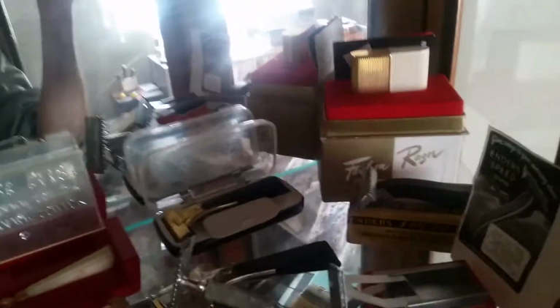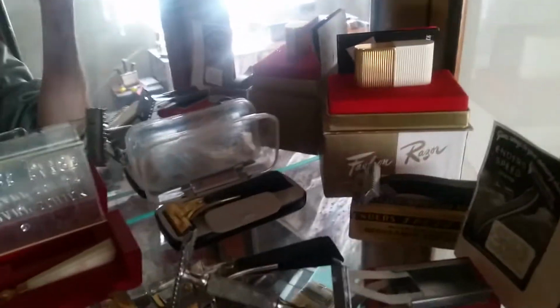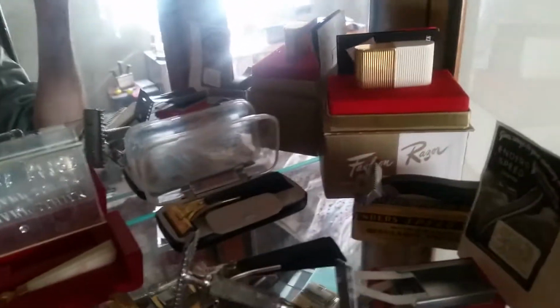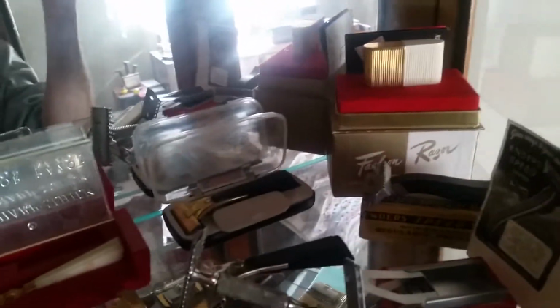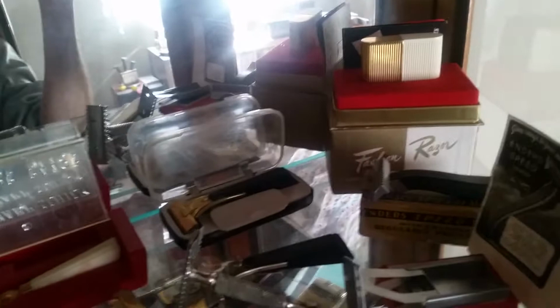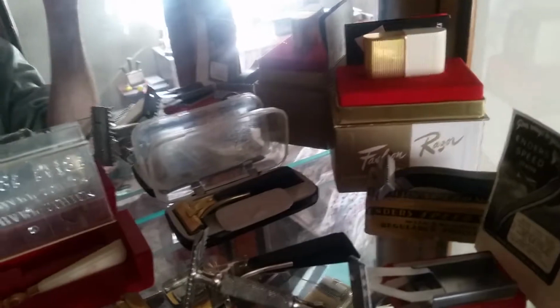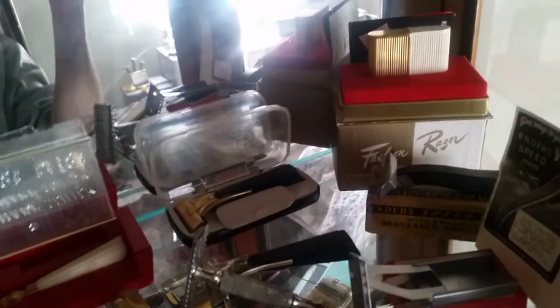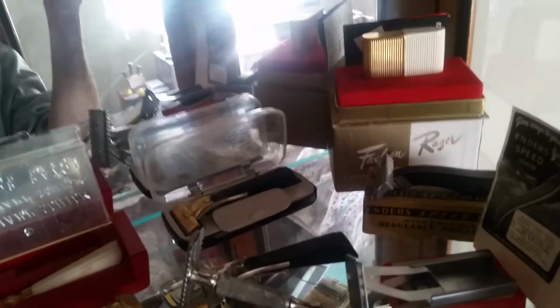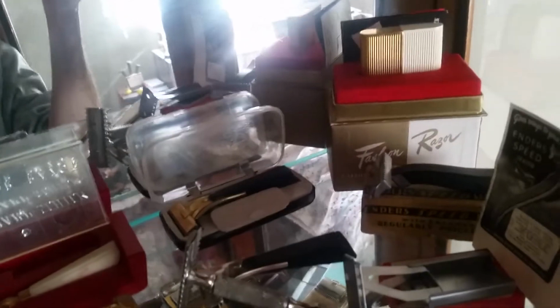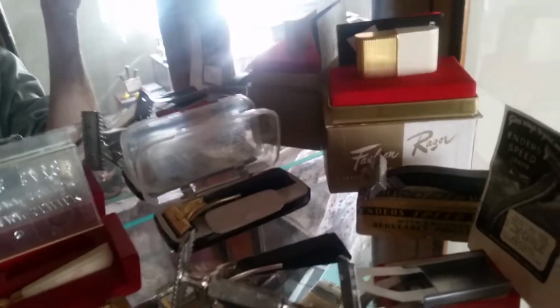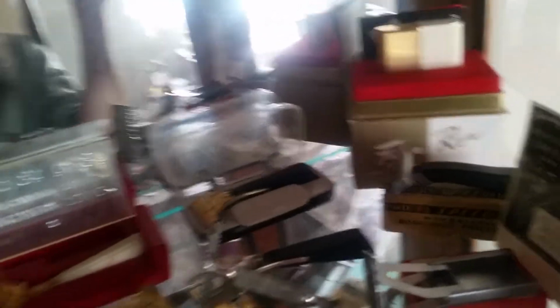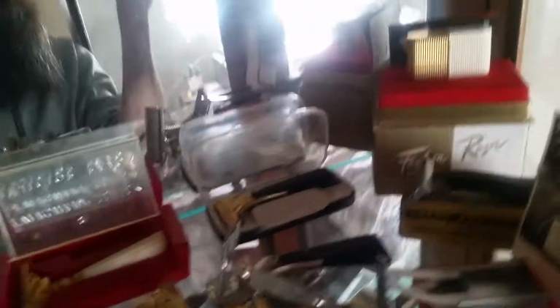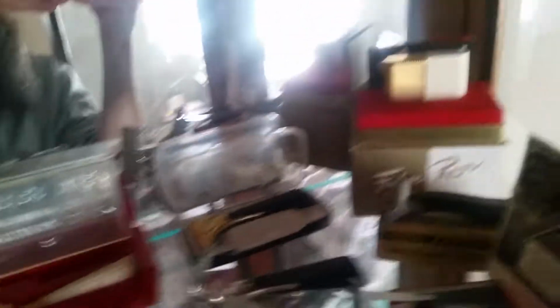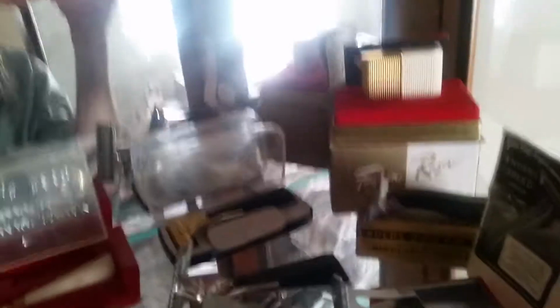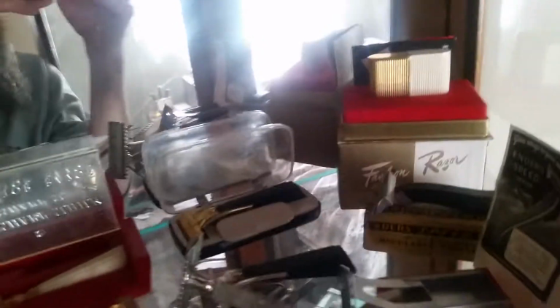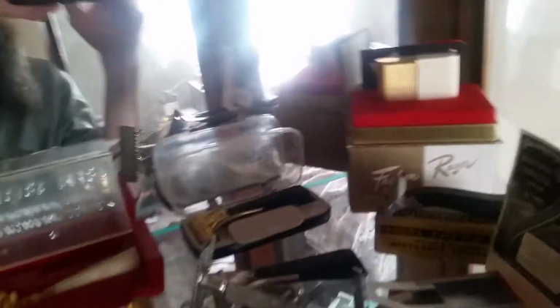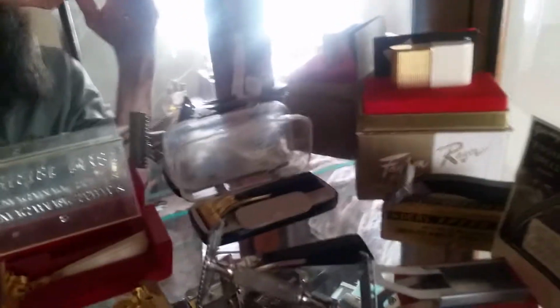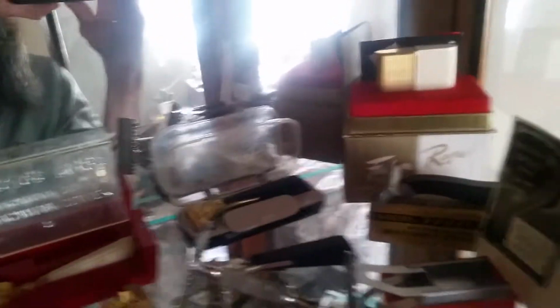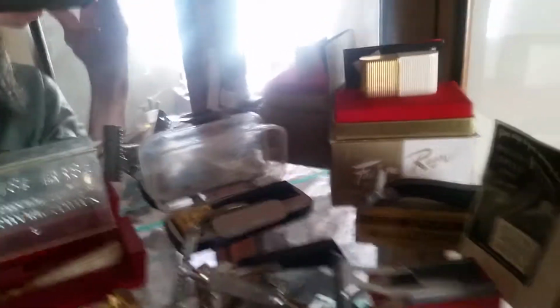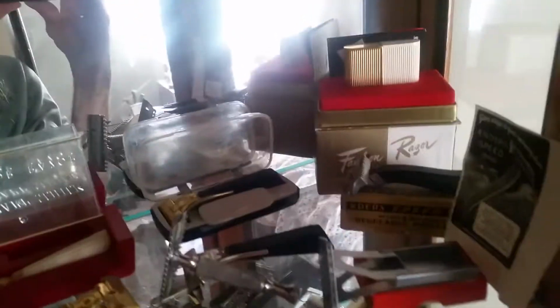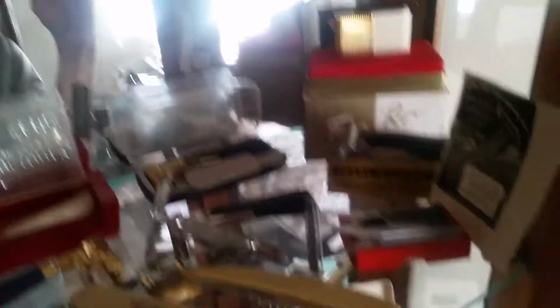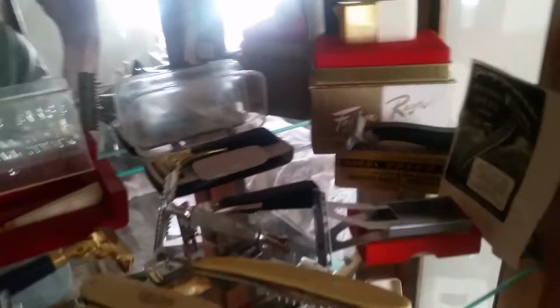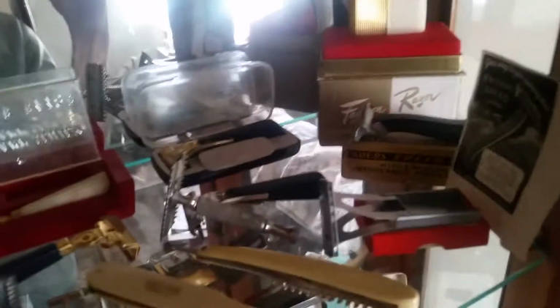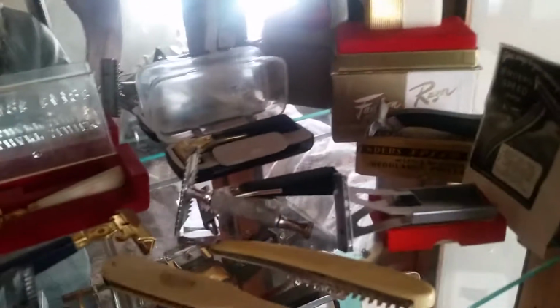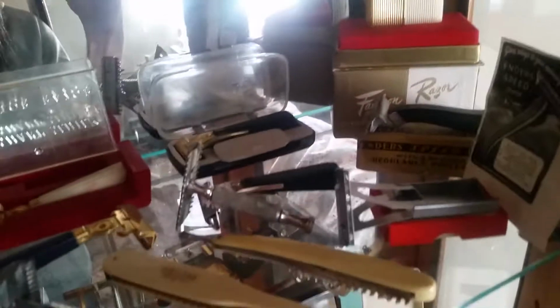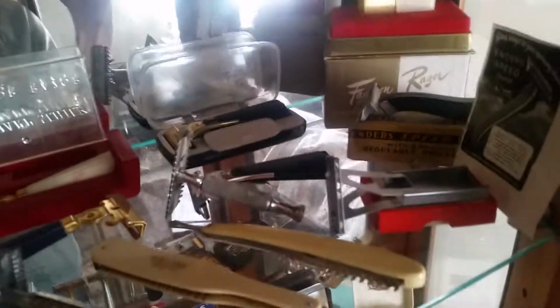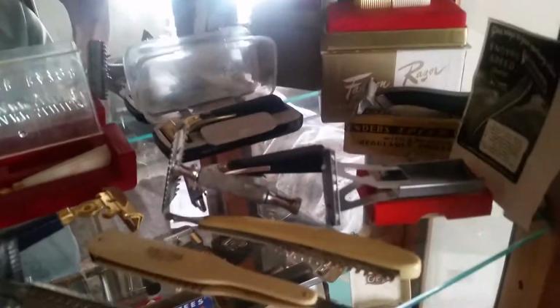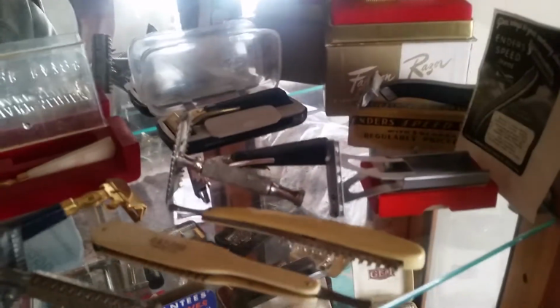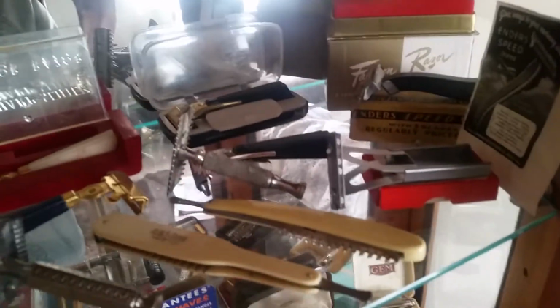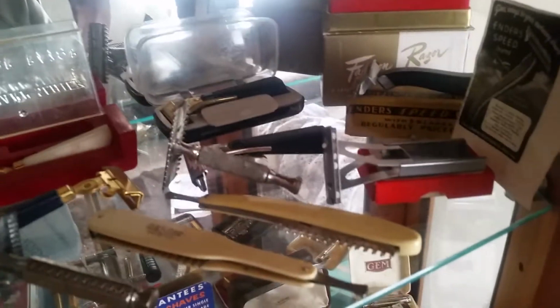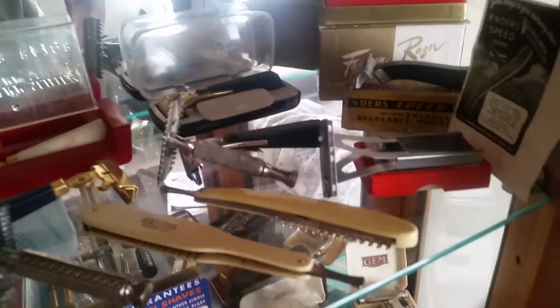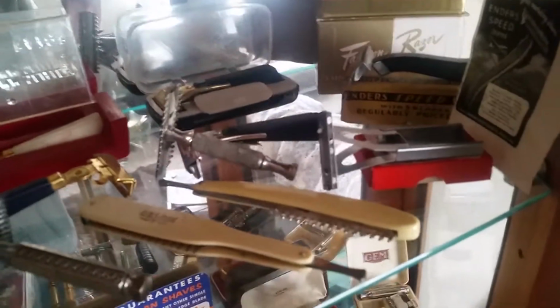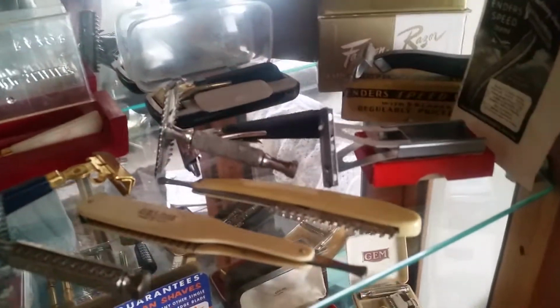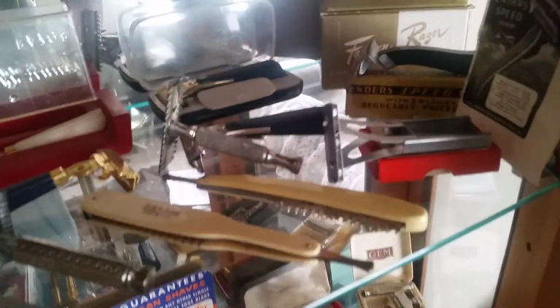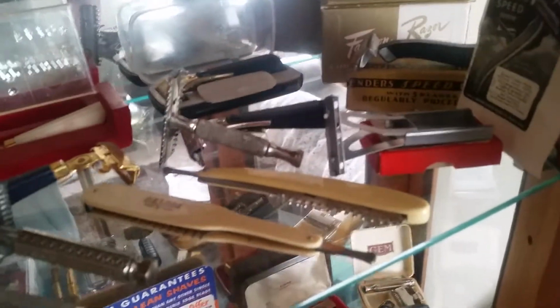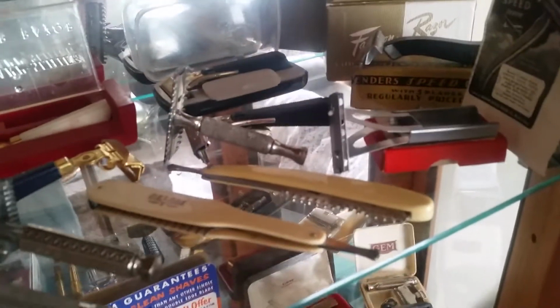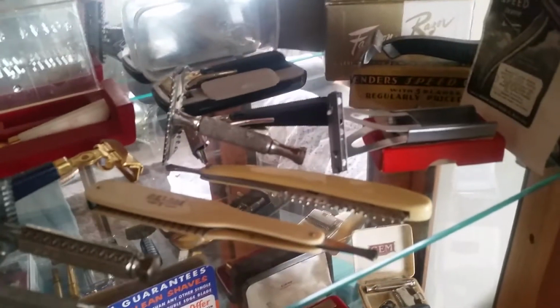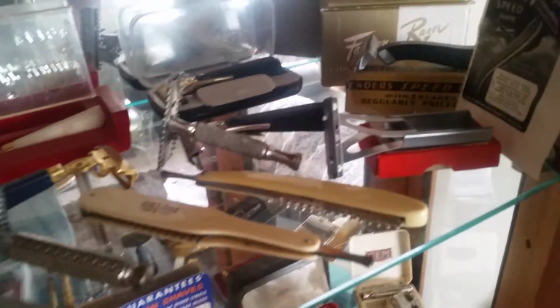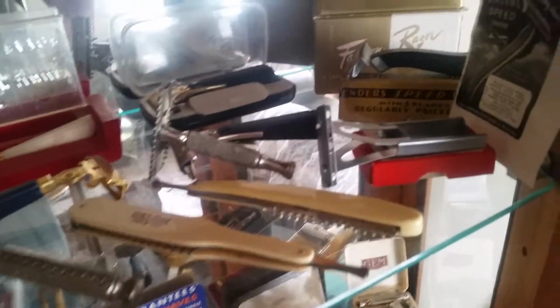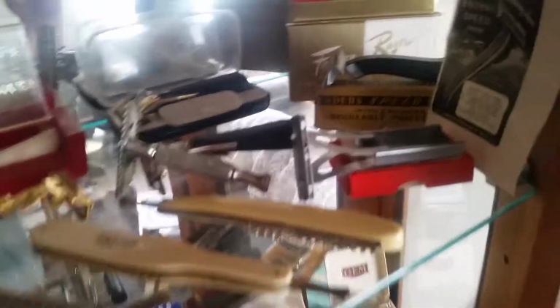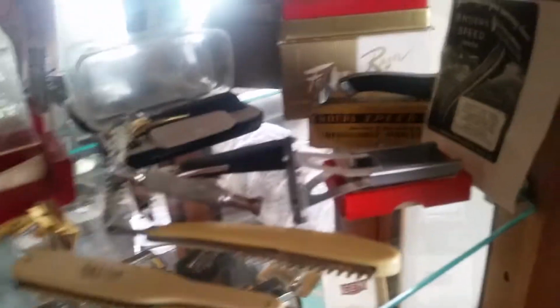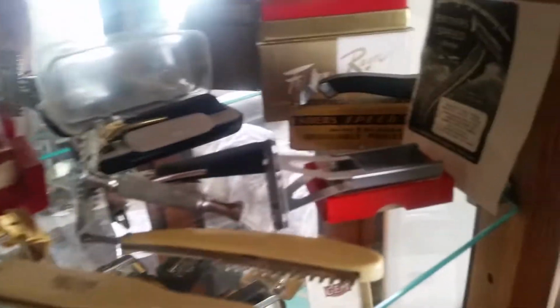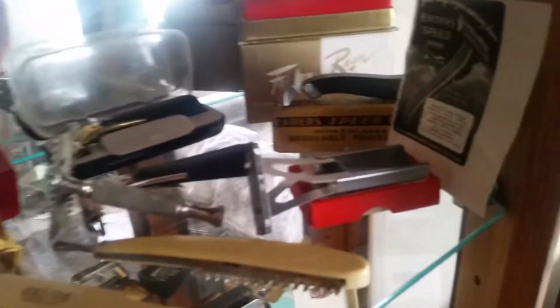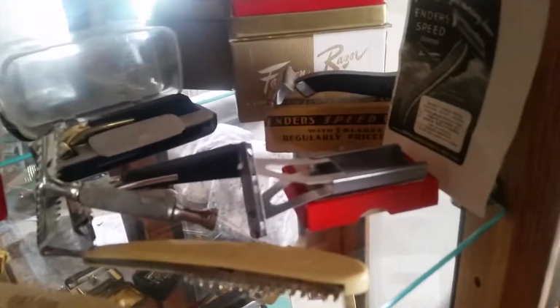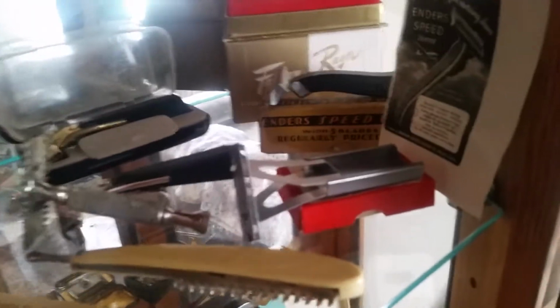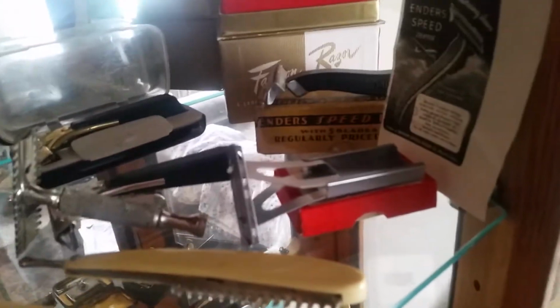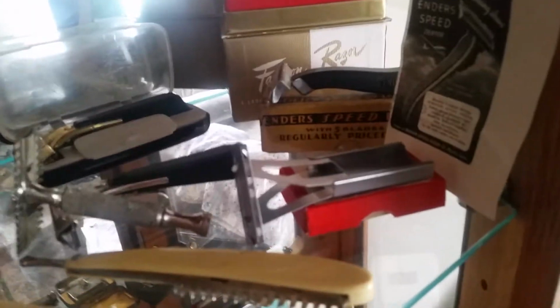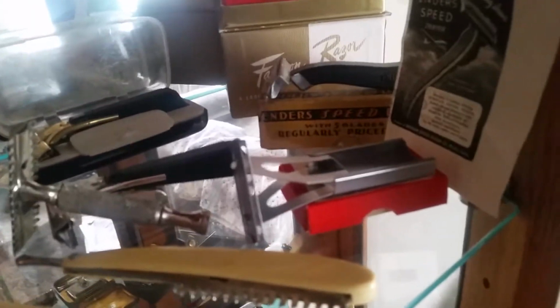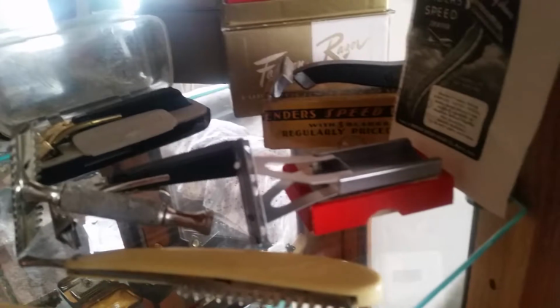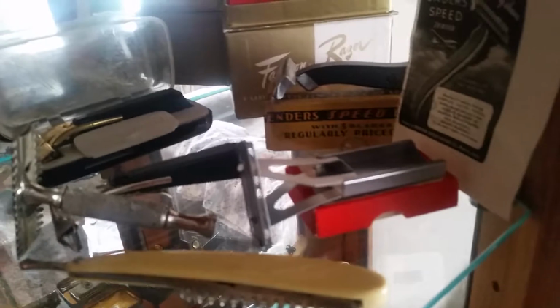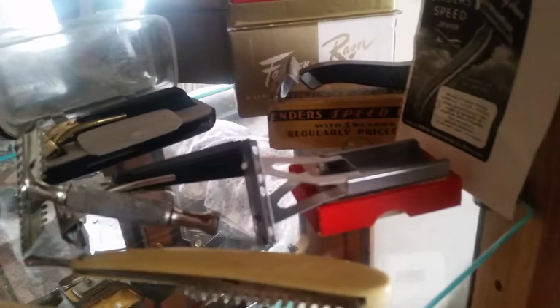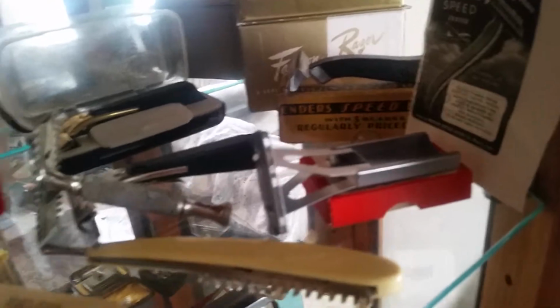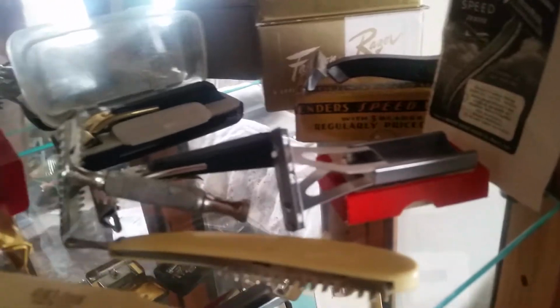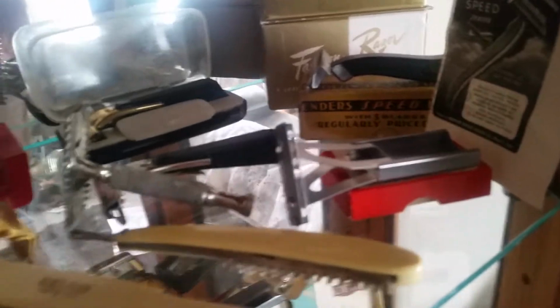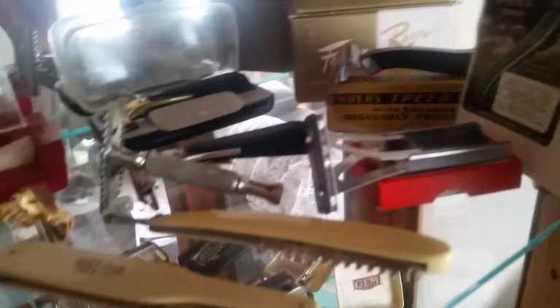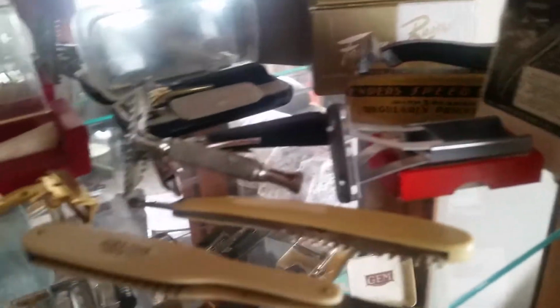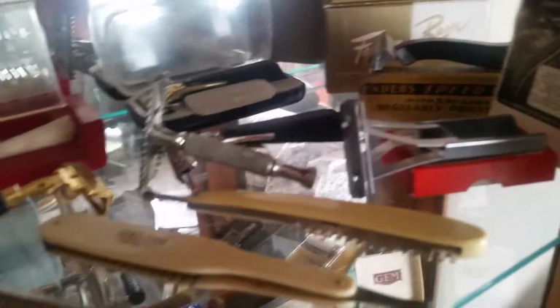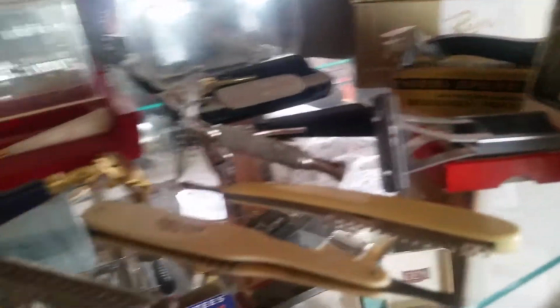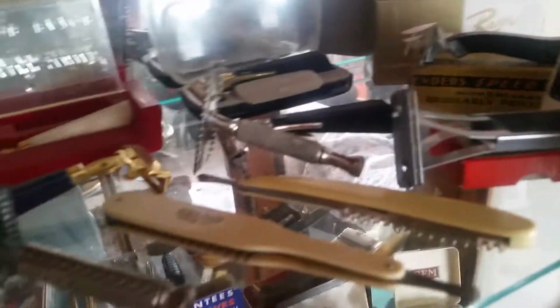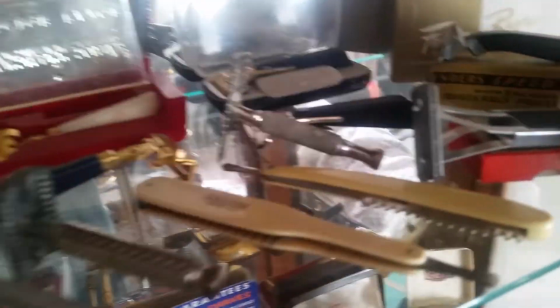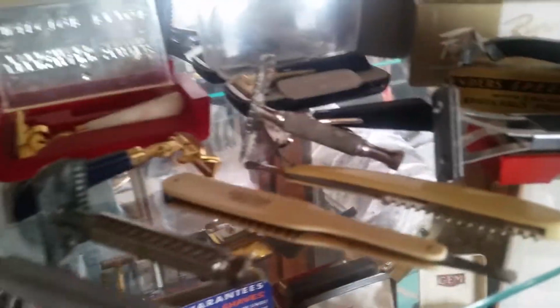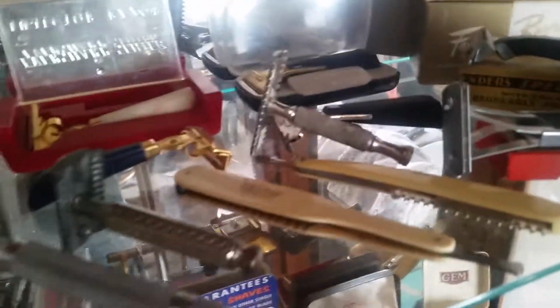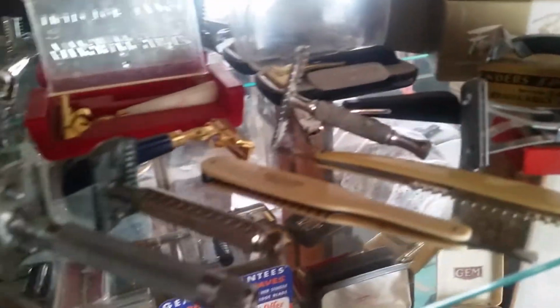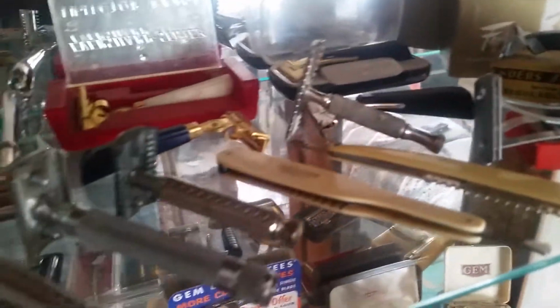Up here I've got my Schick injectors and some different lines. I've got a Travelong, which is kind of a different looking razor.